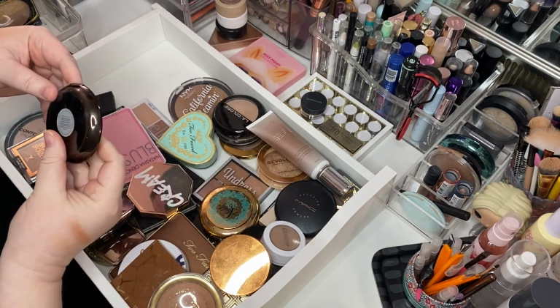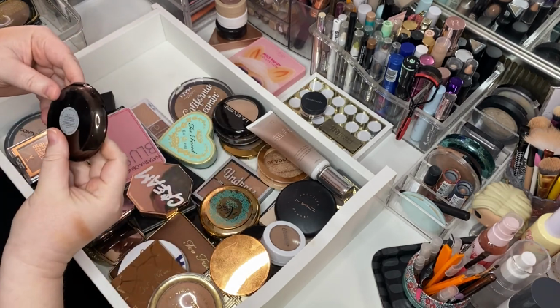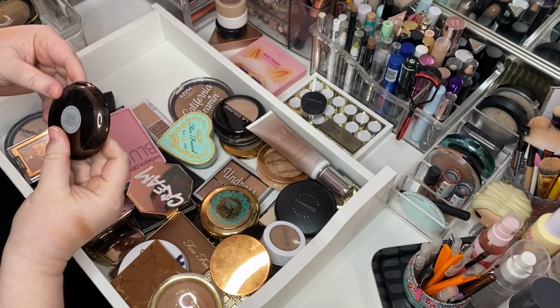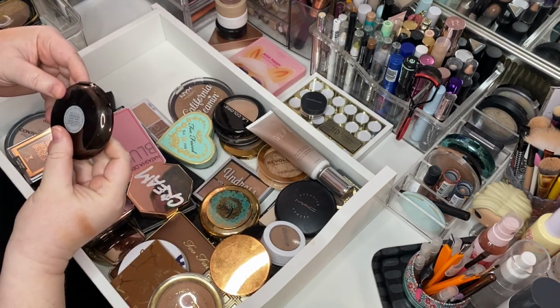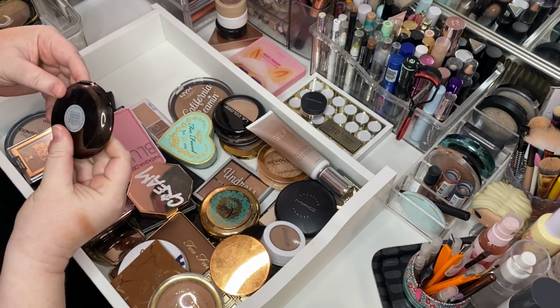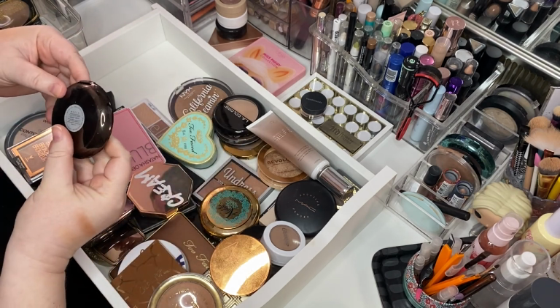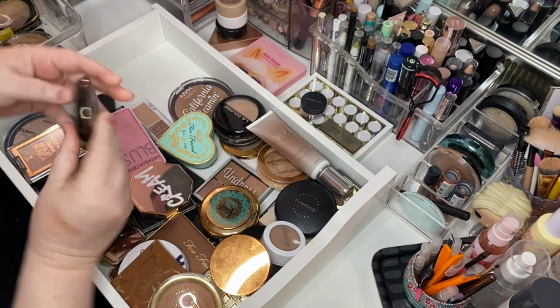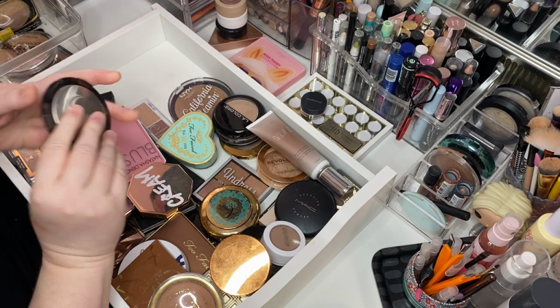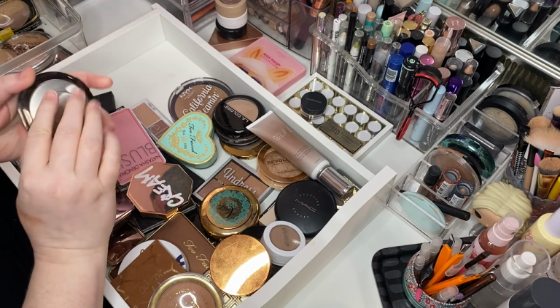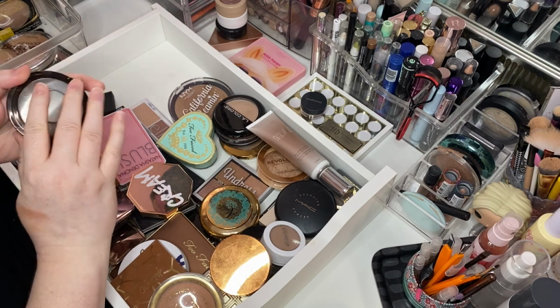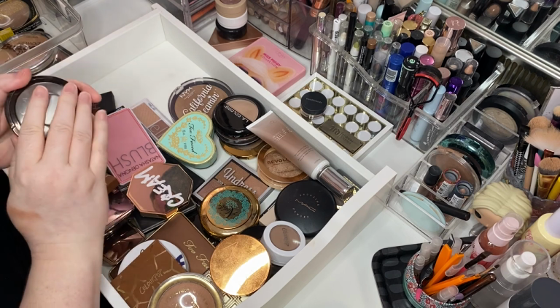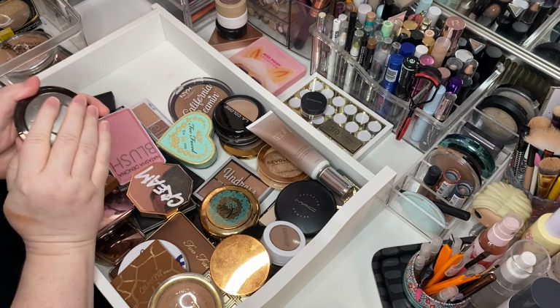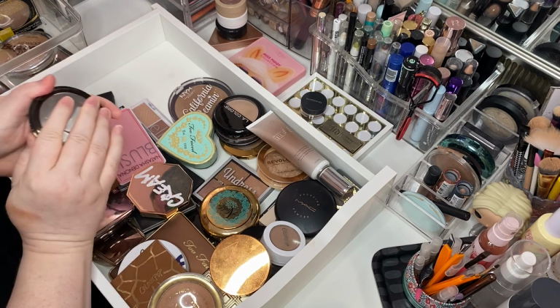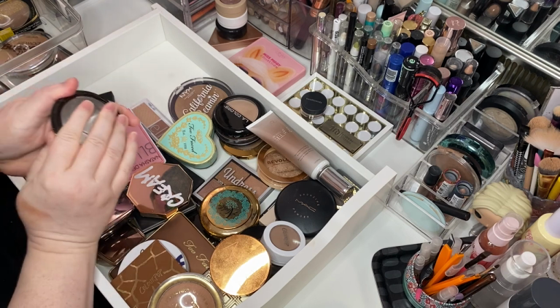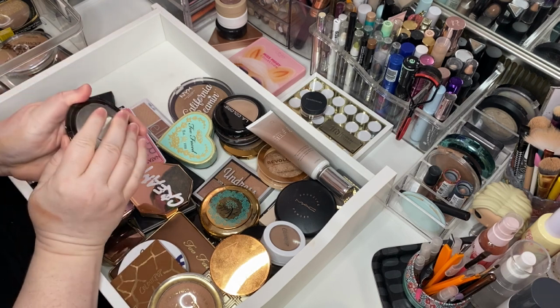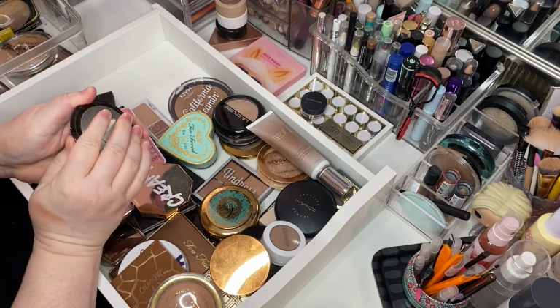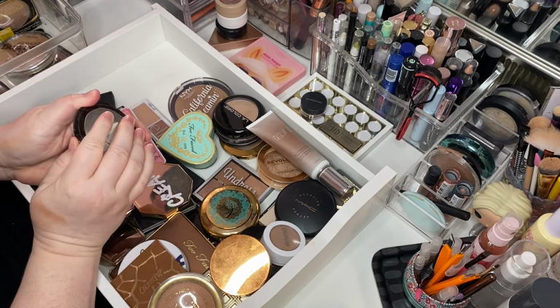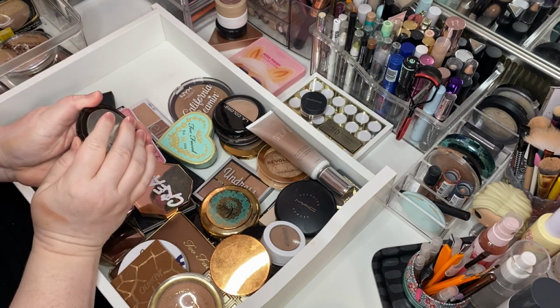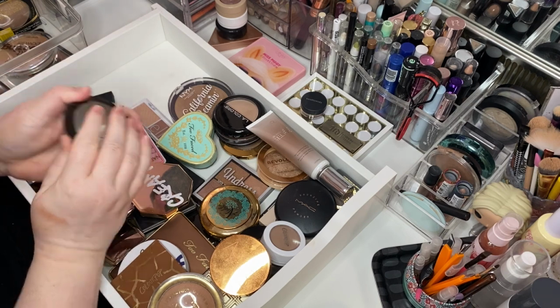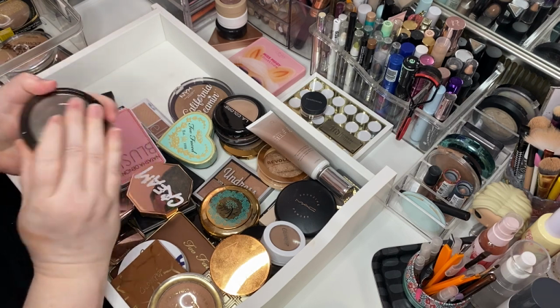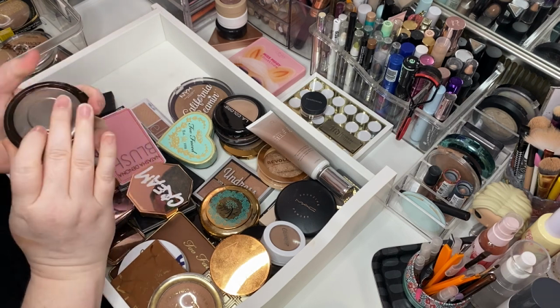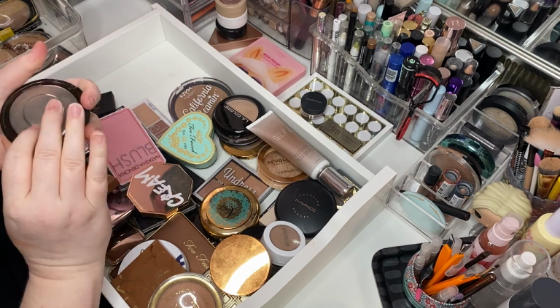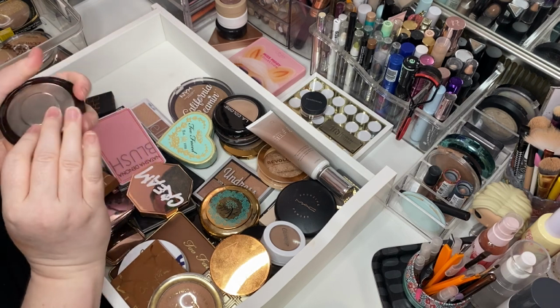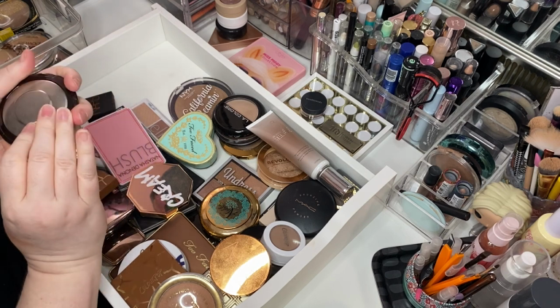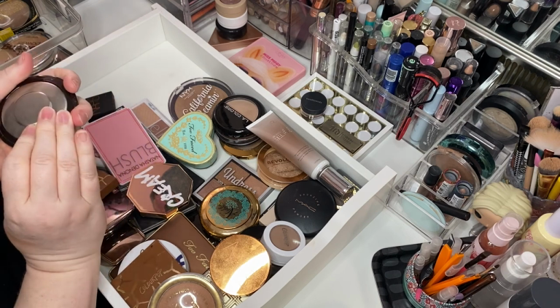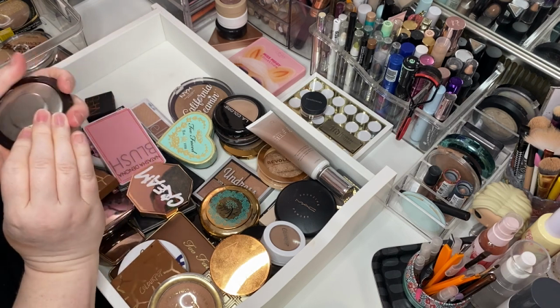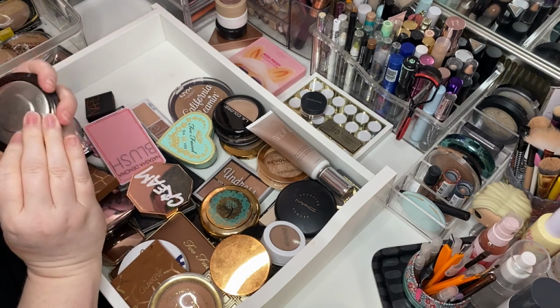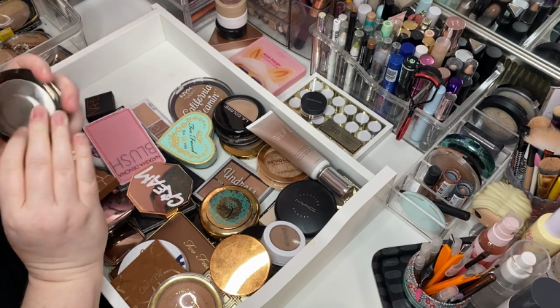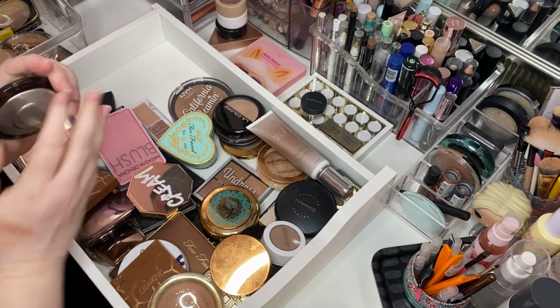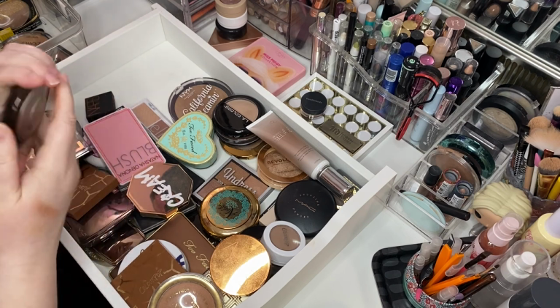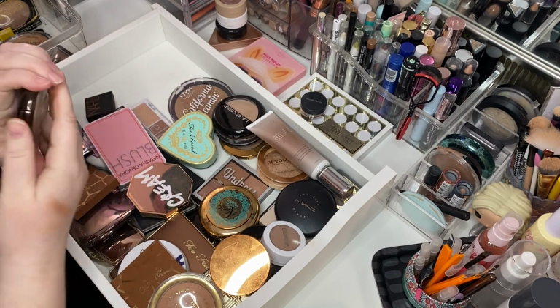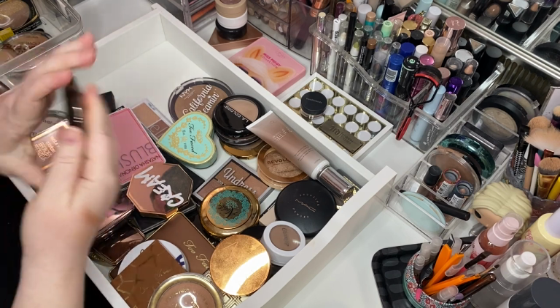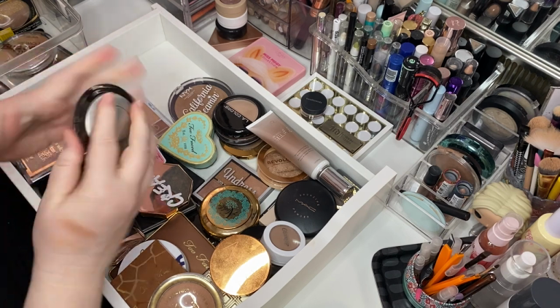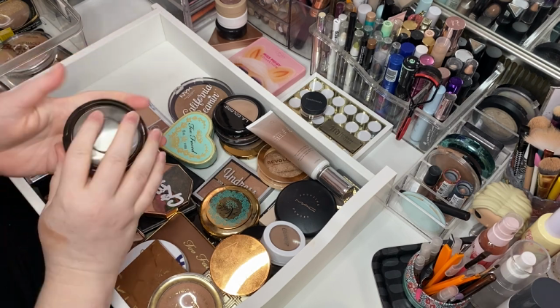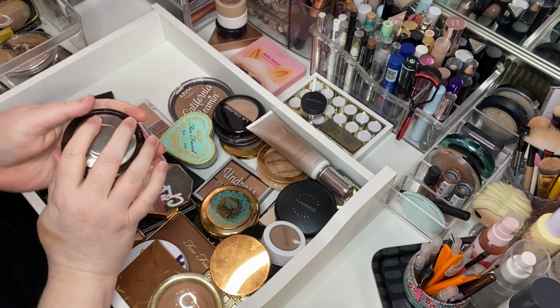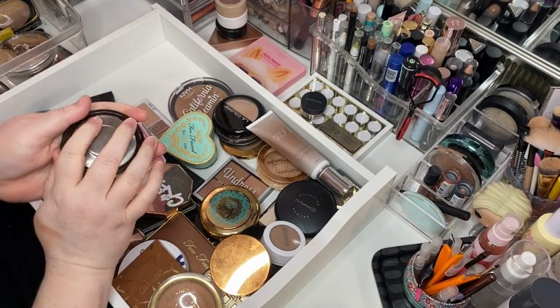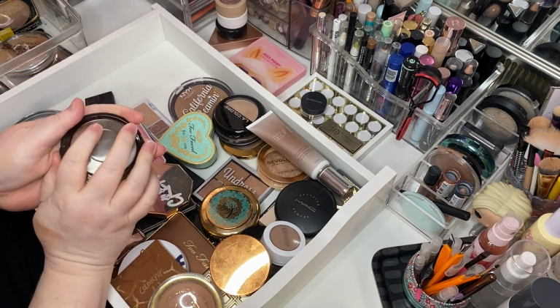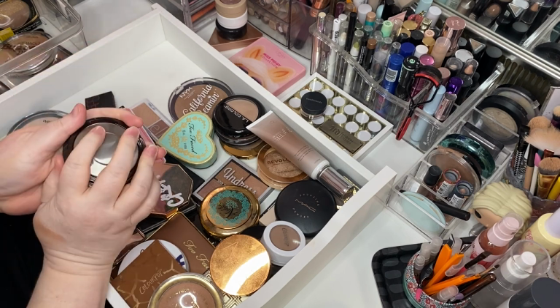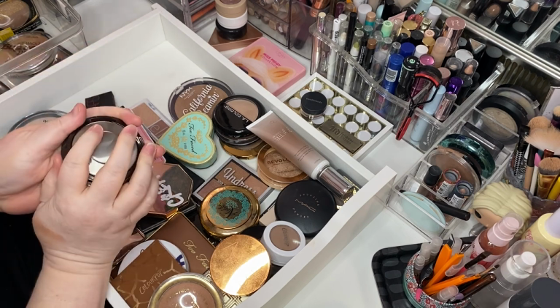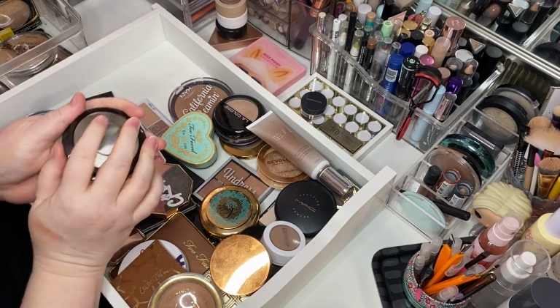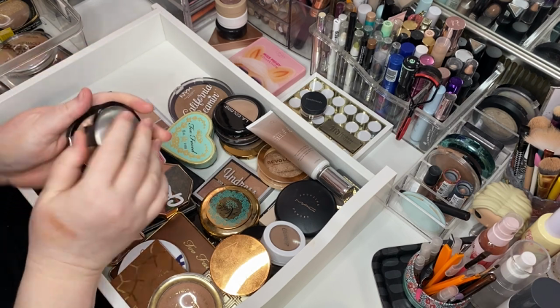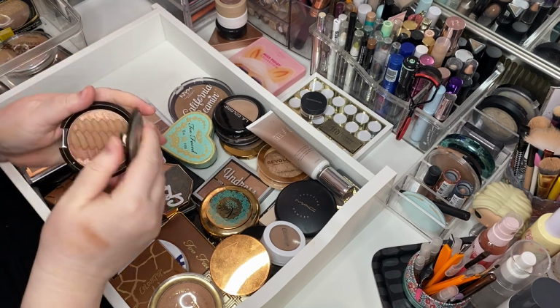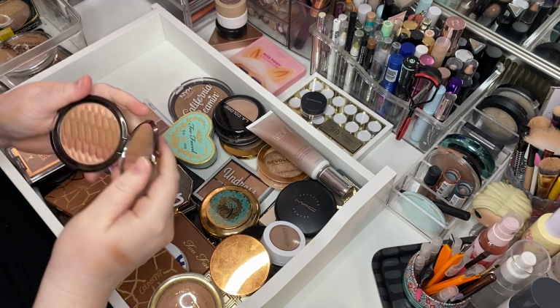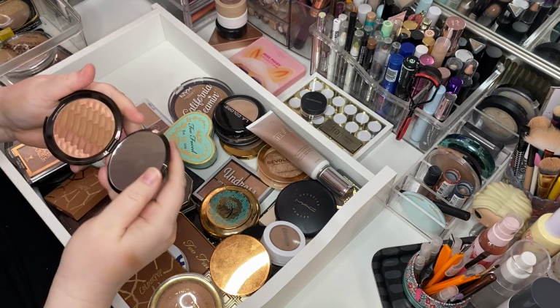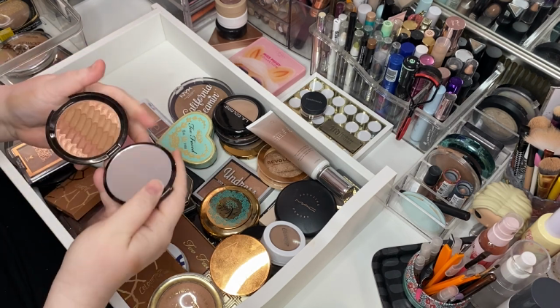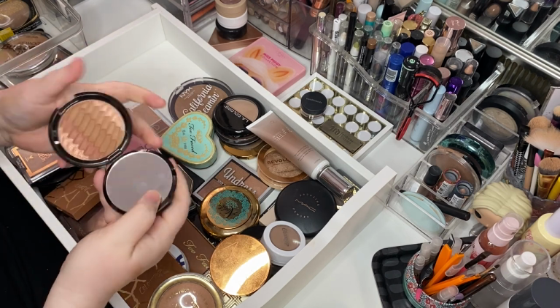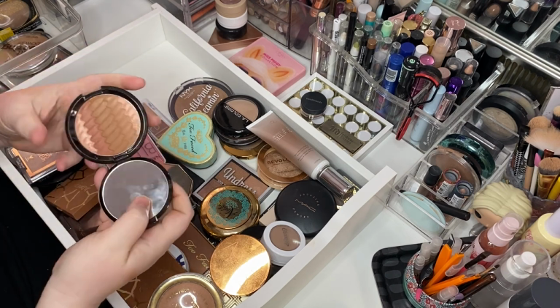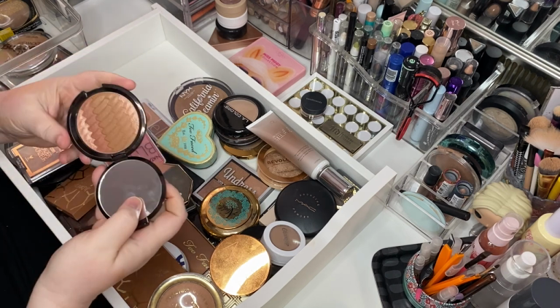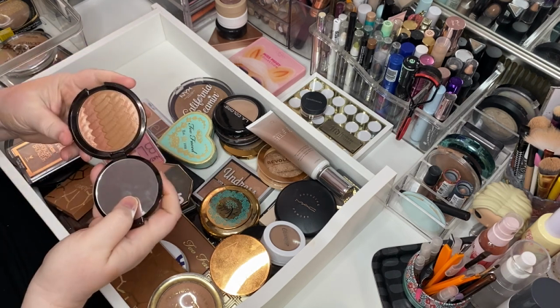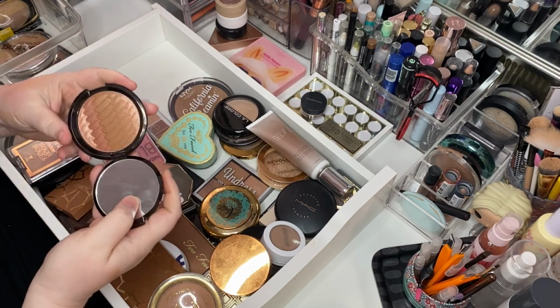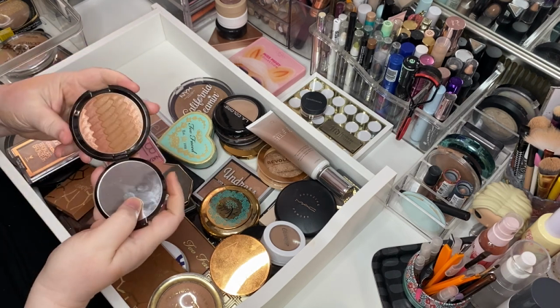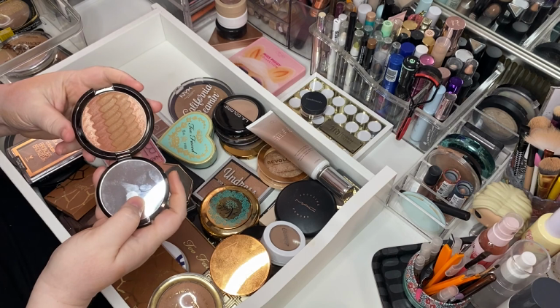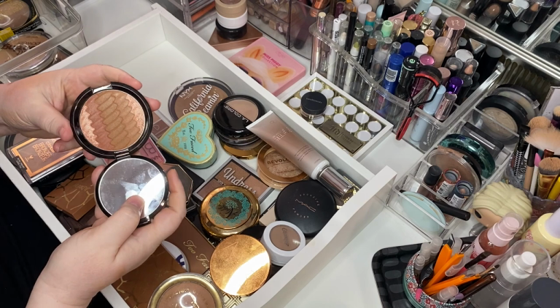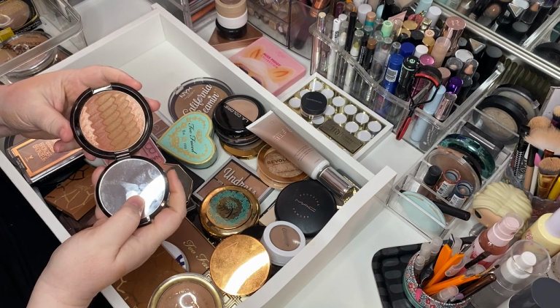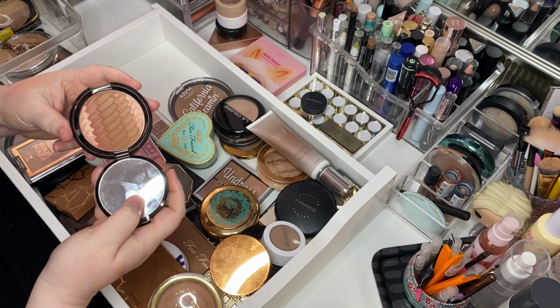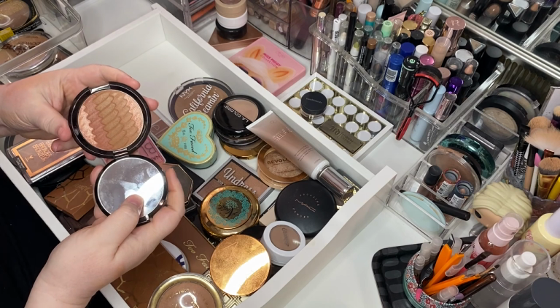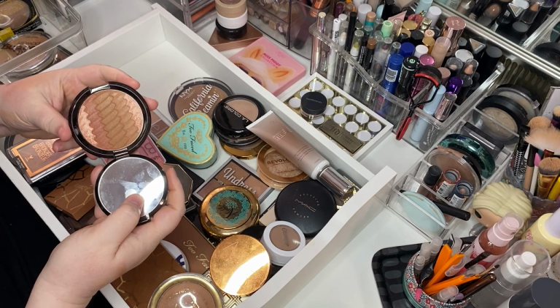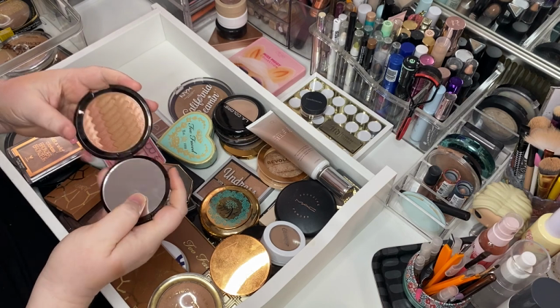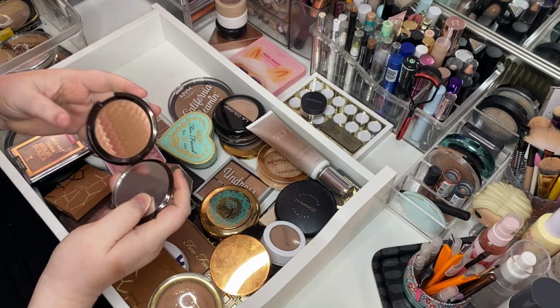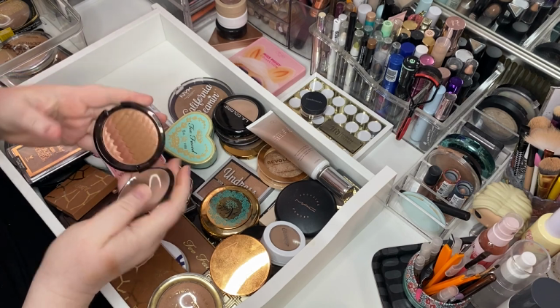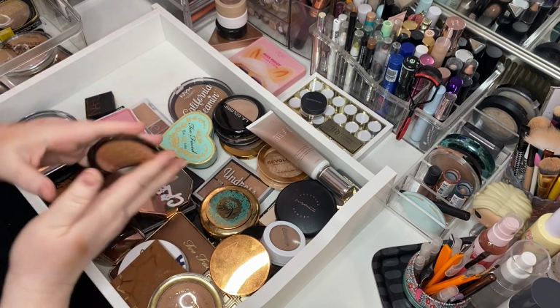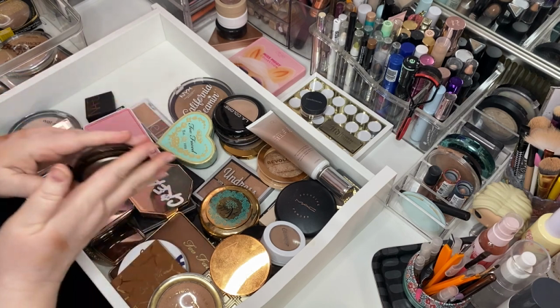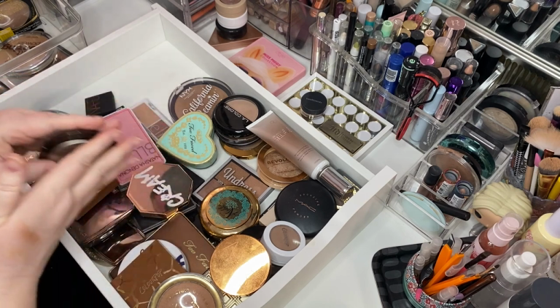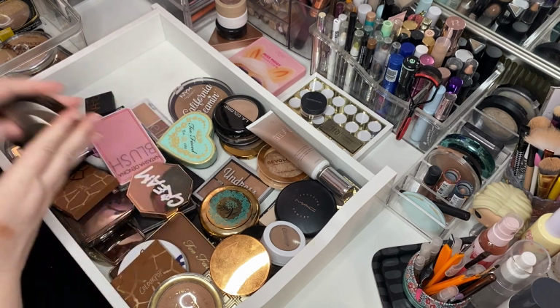Becca Sunset Waves — this is the gradient one. I always open it on the wrong side, it's like a USB. She's really pretty. Keeping her.